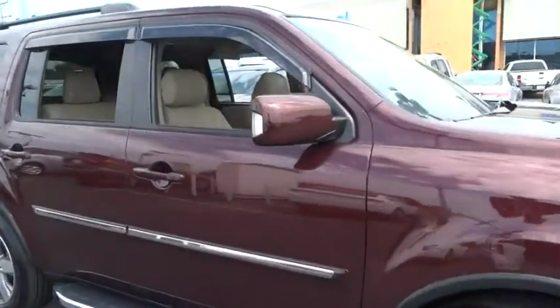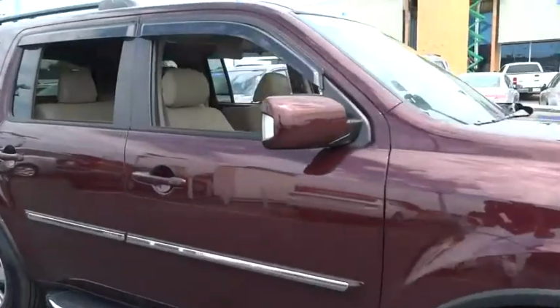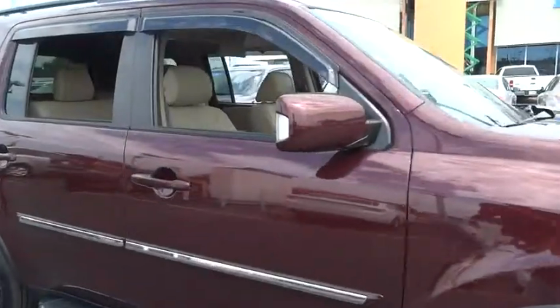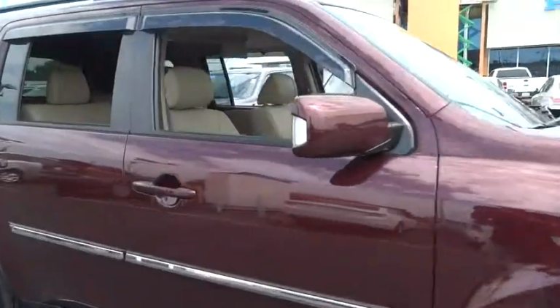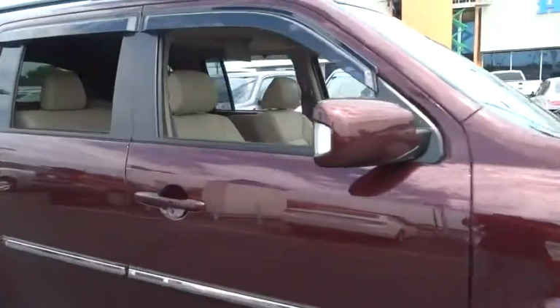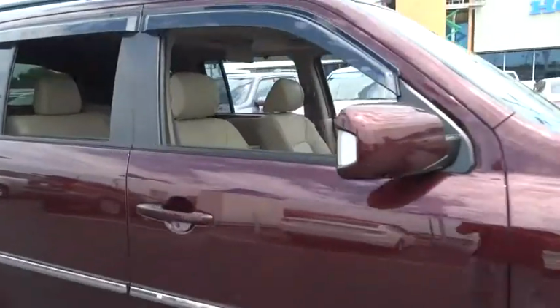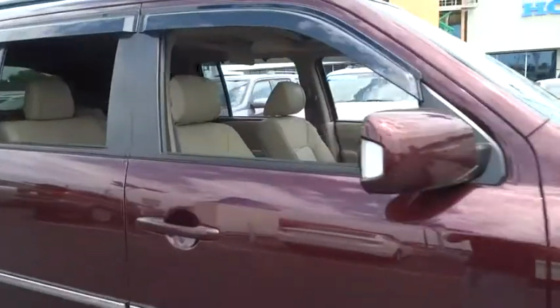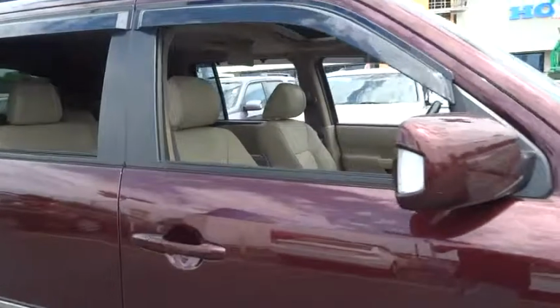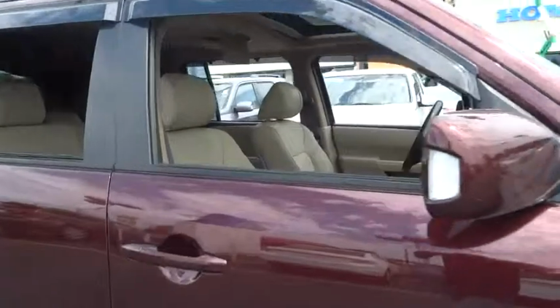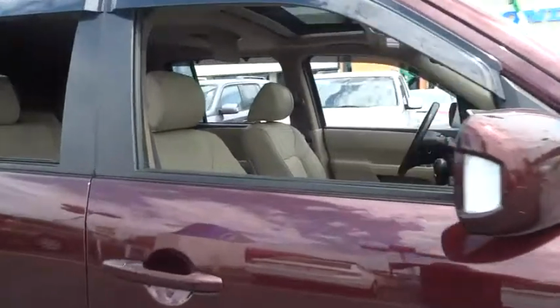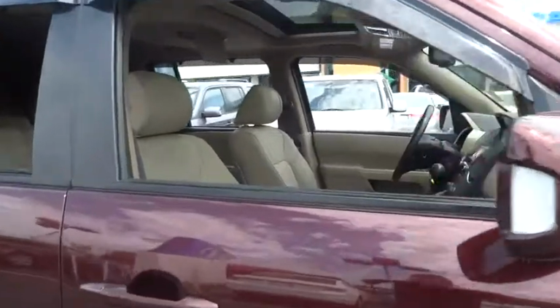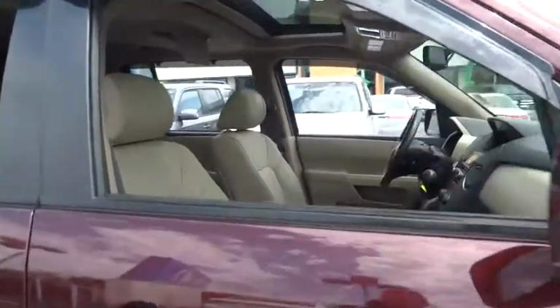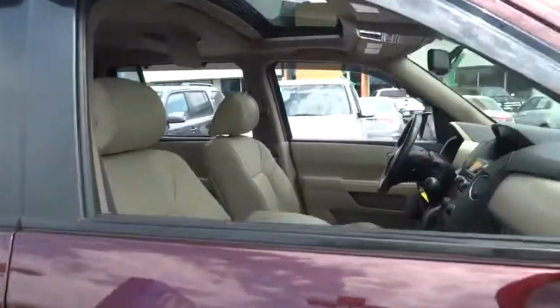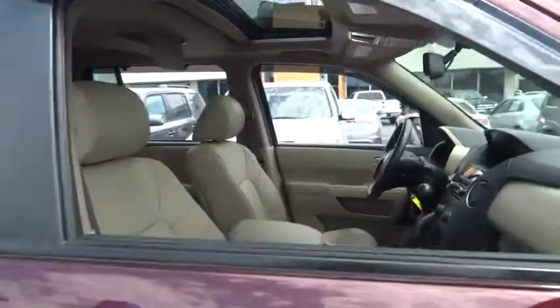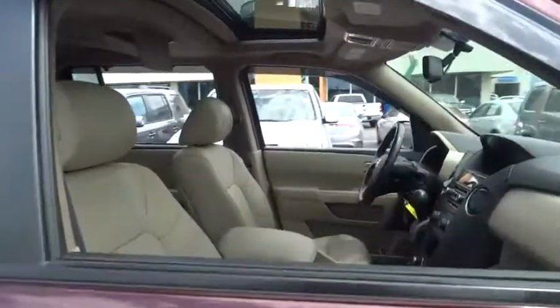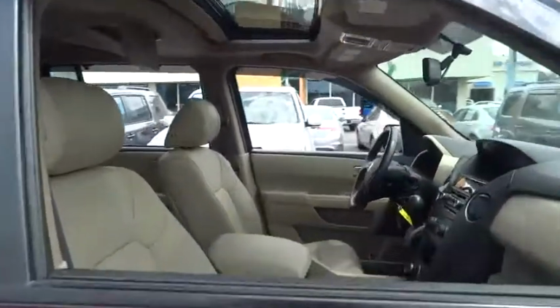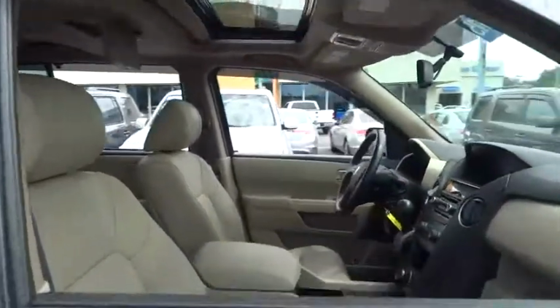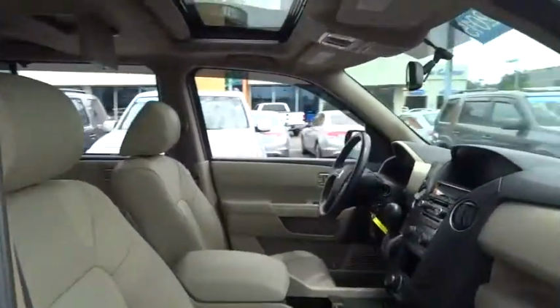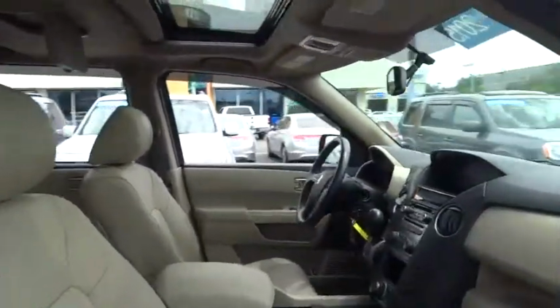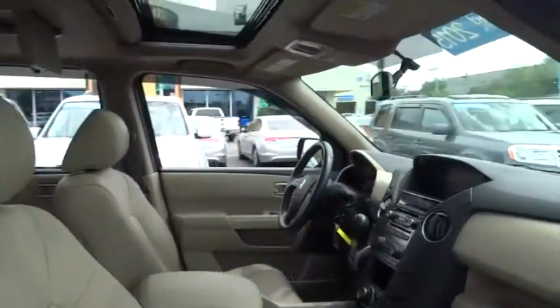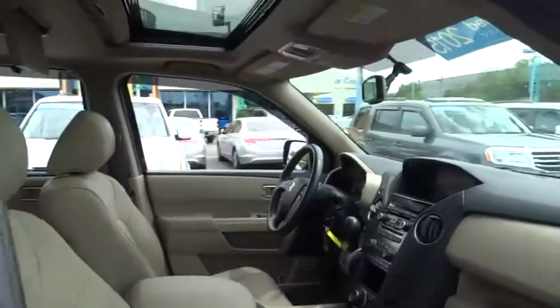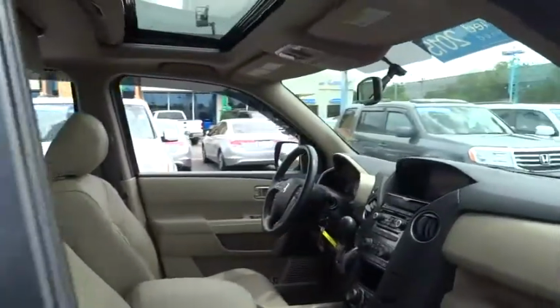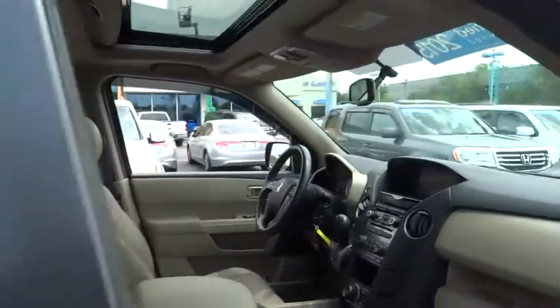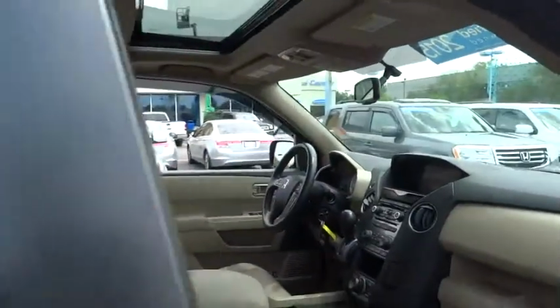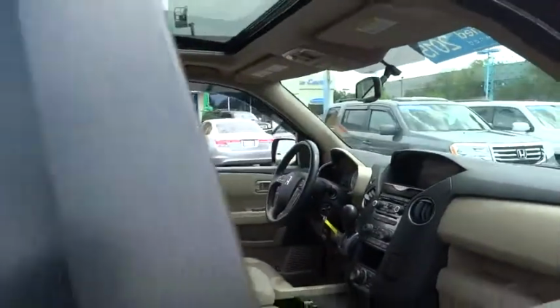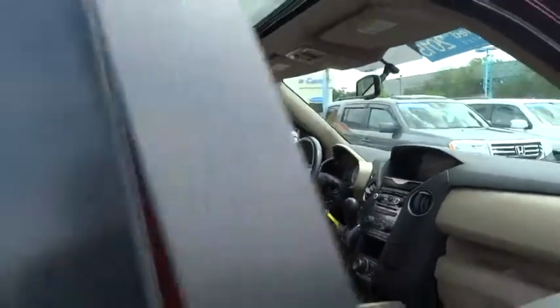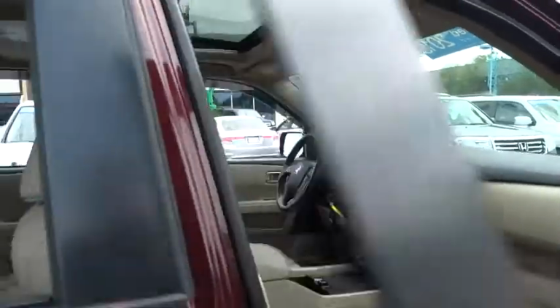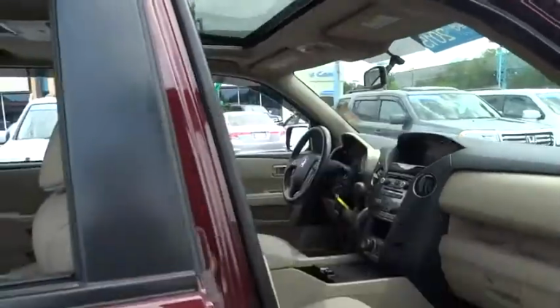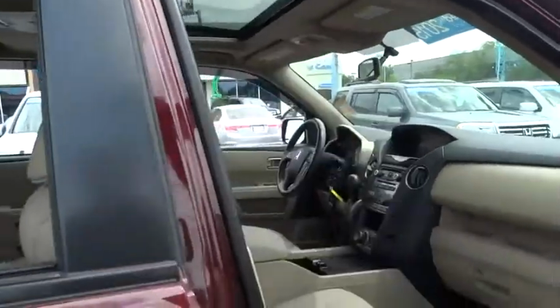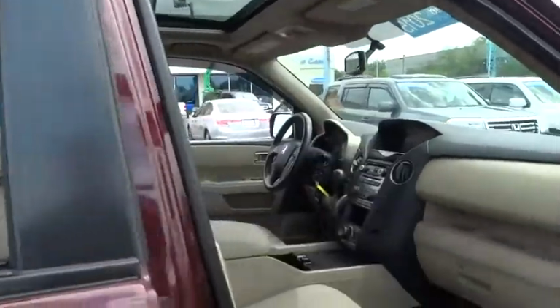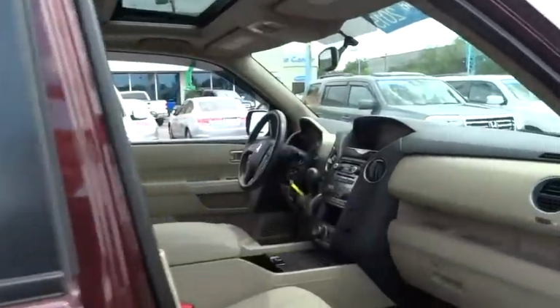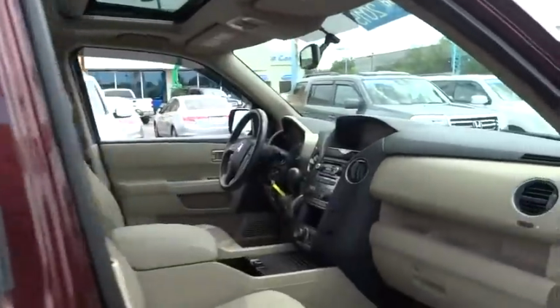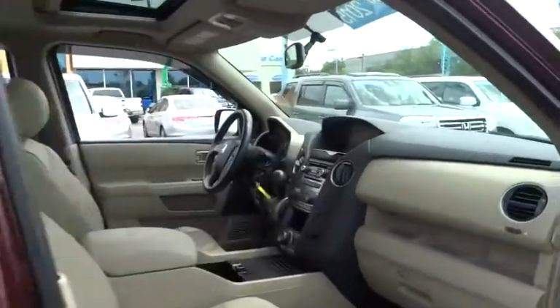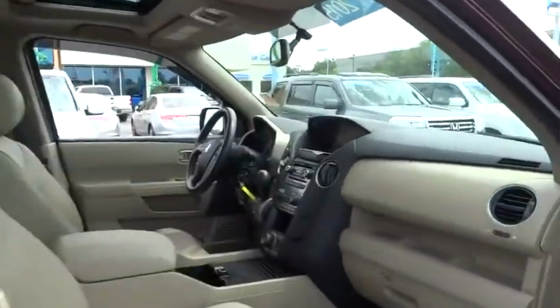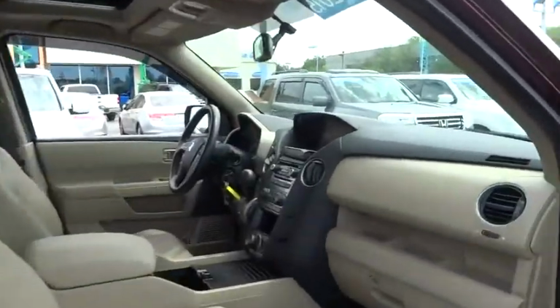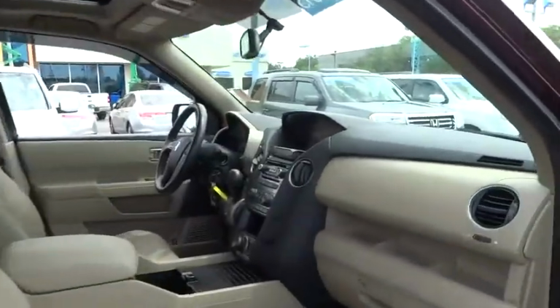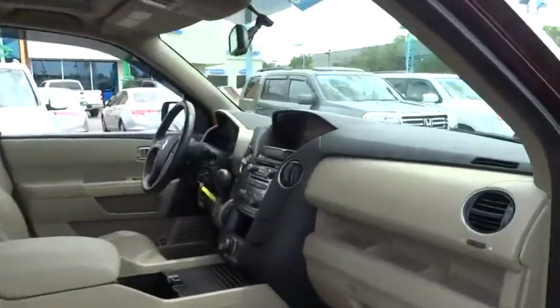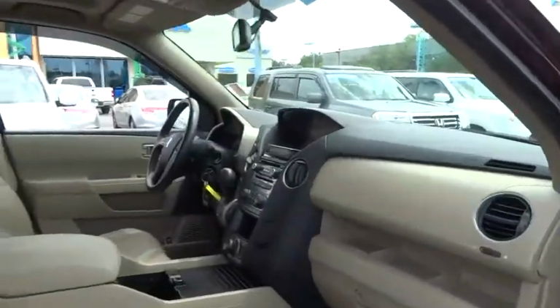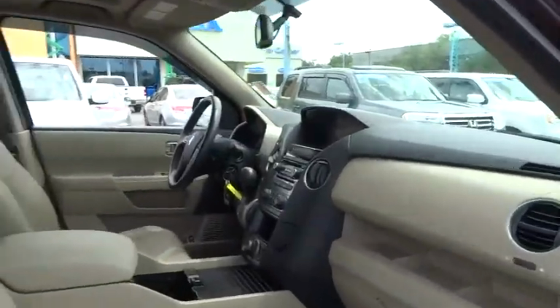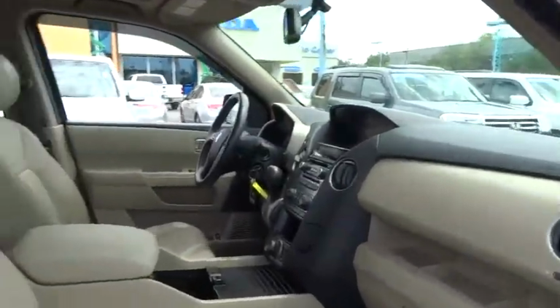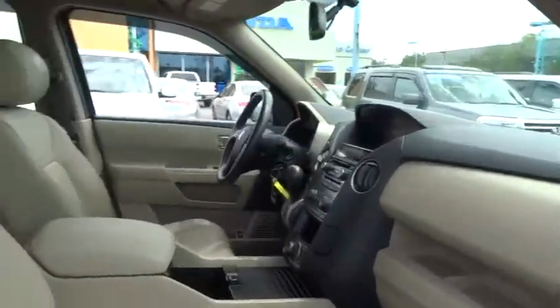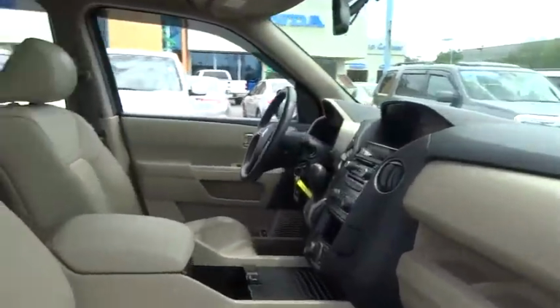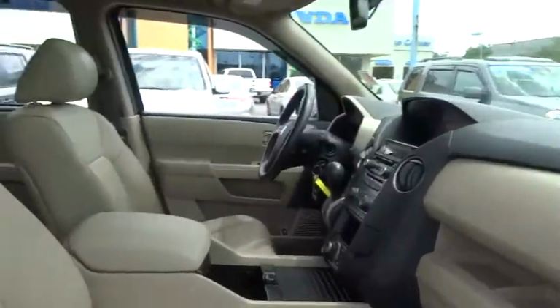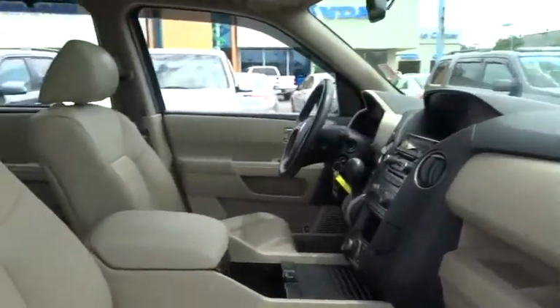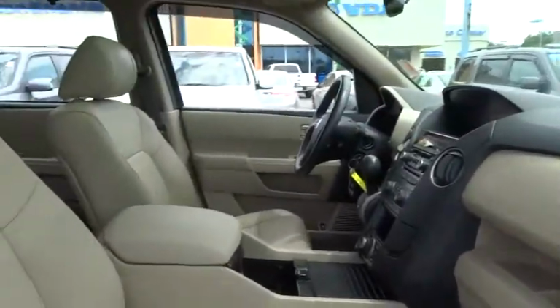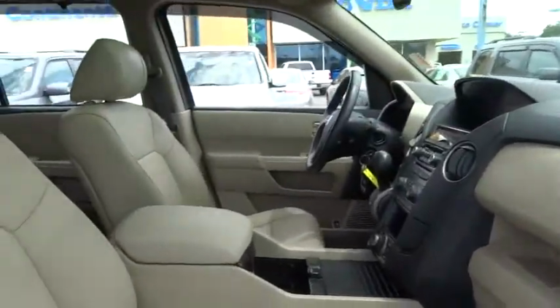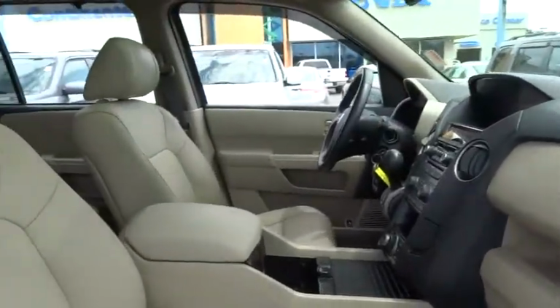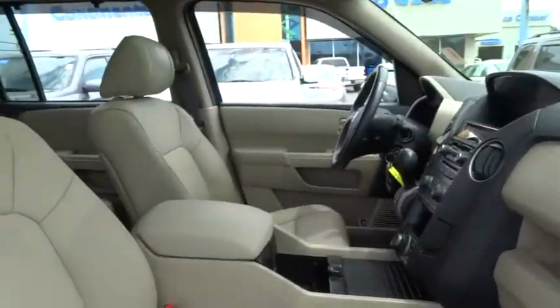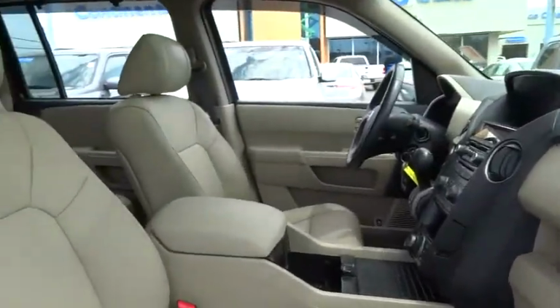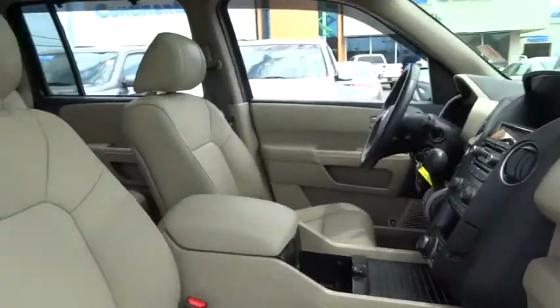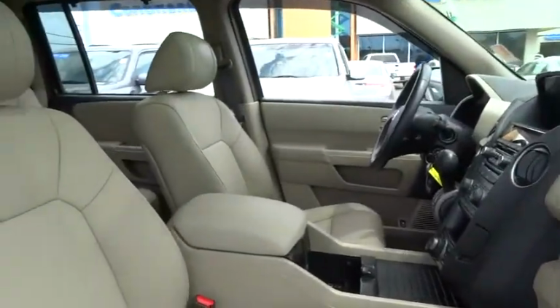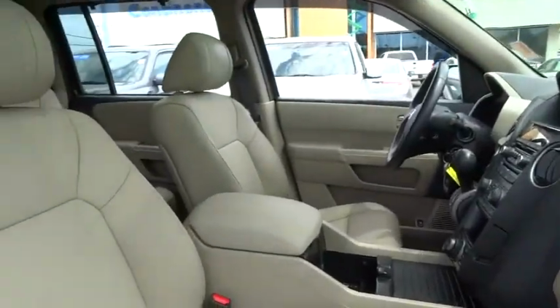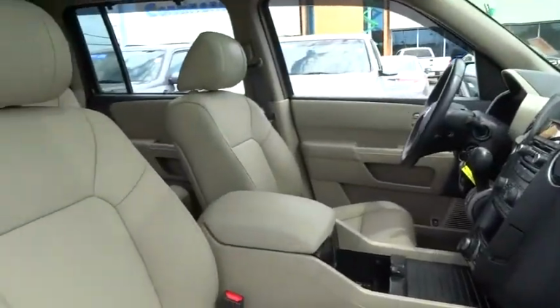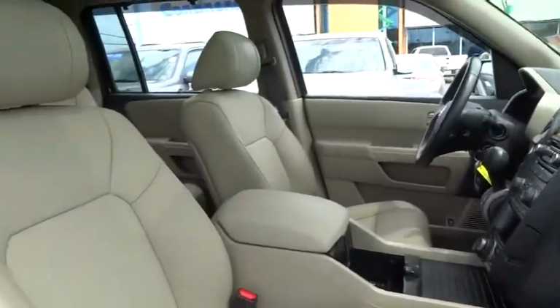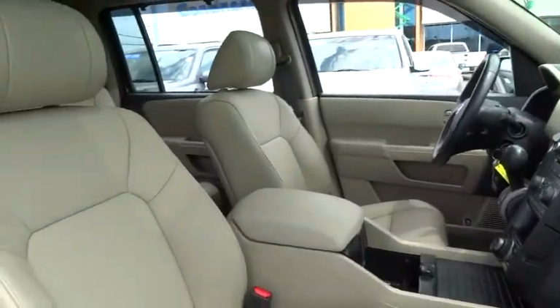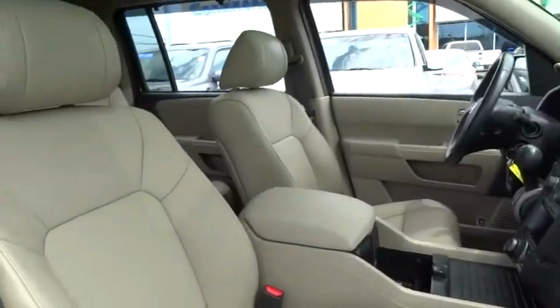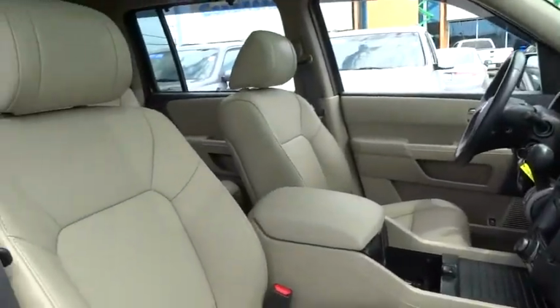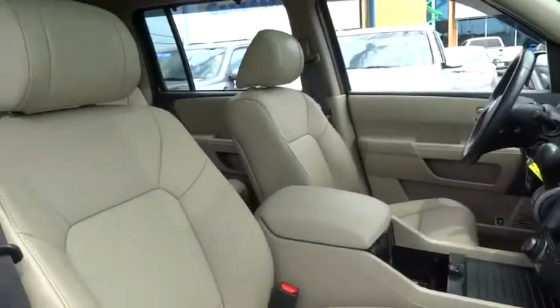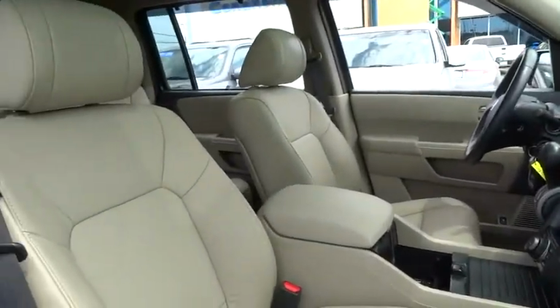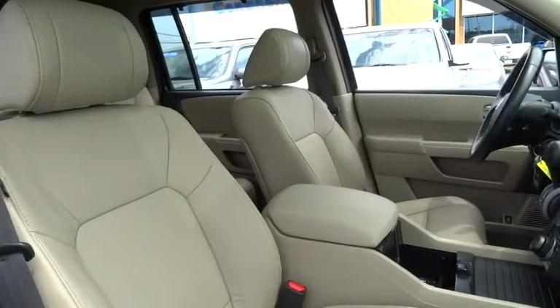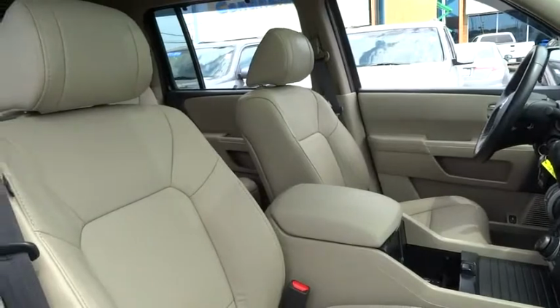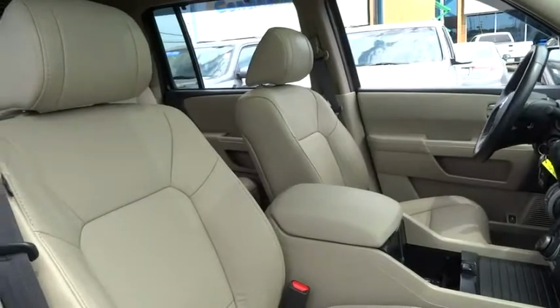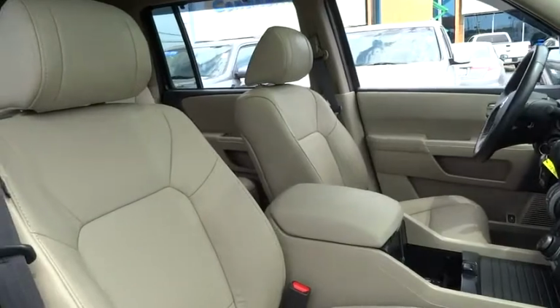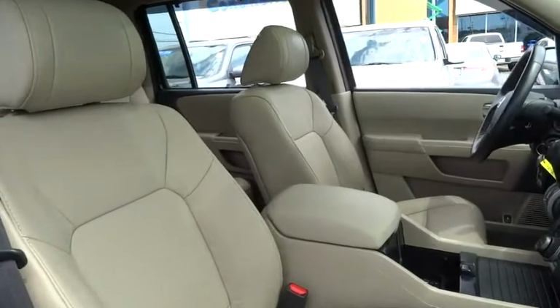This vehicle has less than 30,000 miles. Here are some of this vehicle's great options: keyless entry.